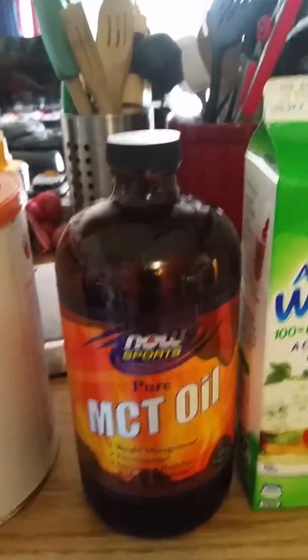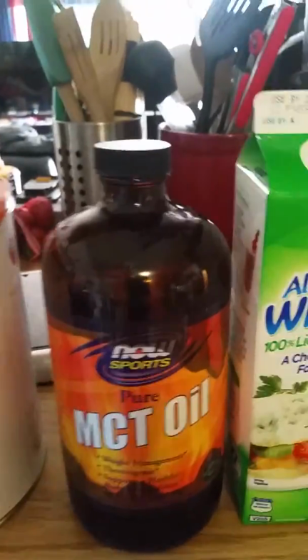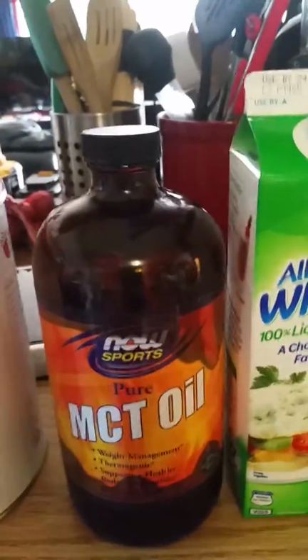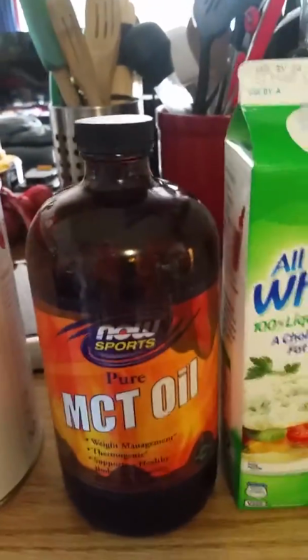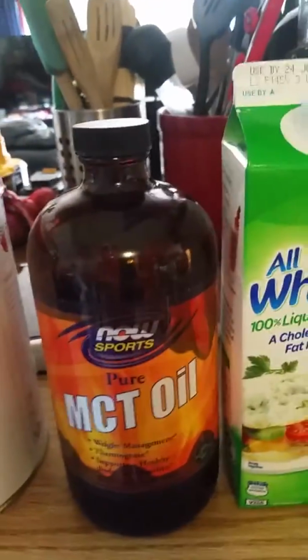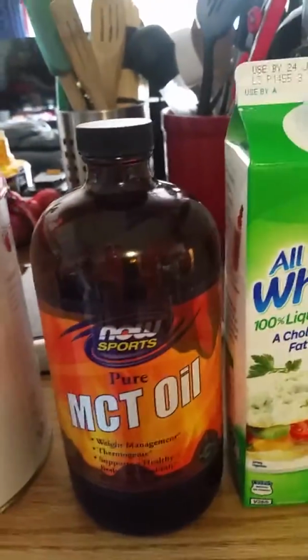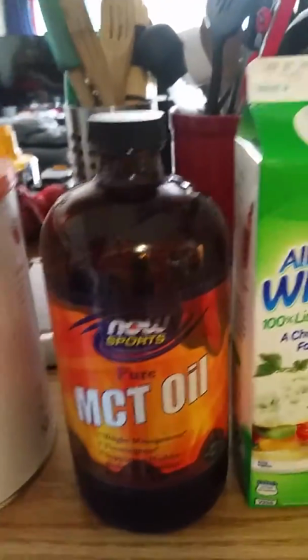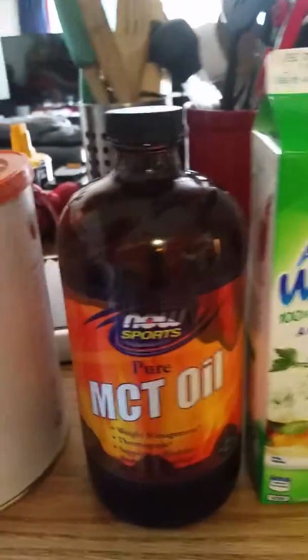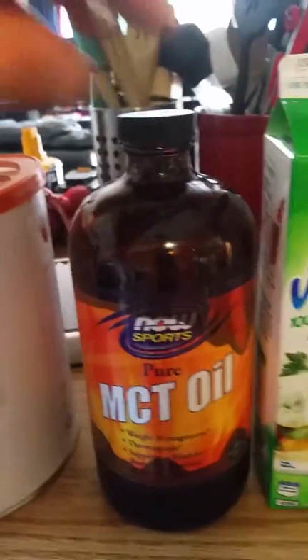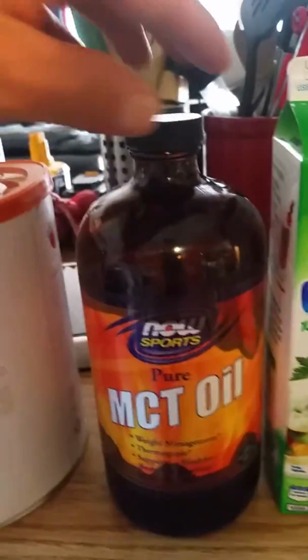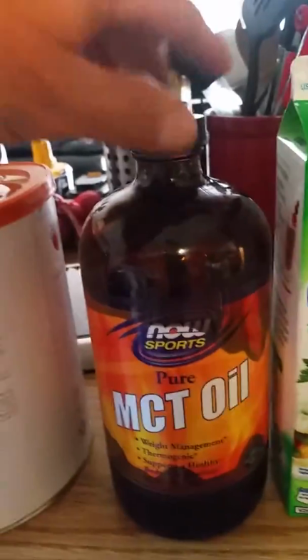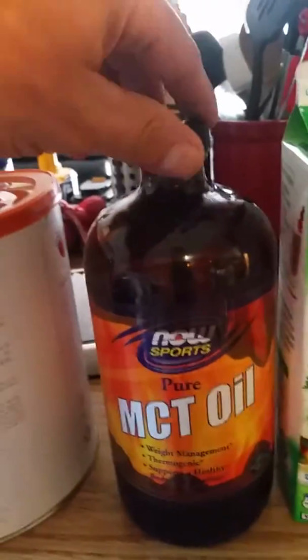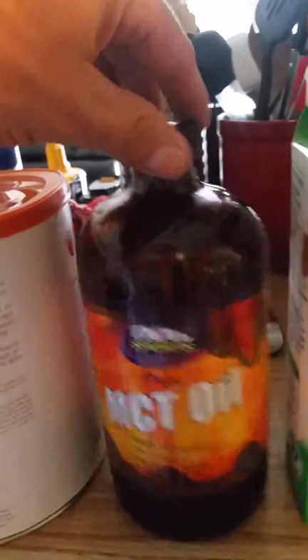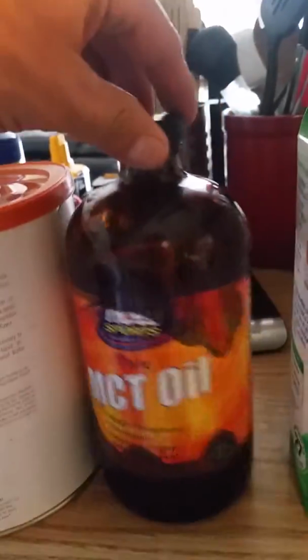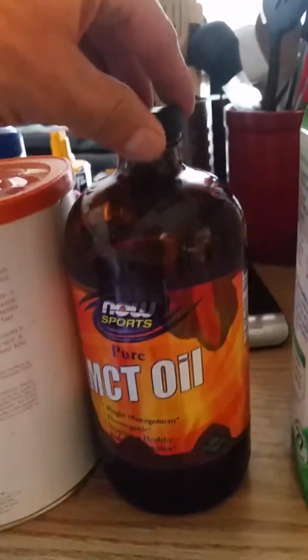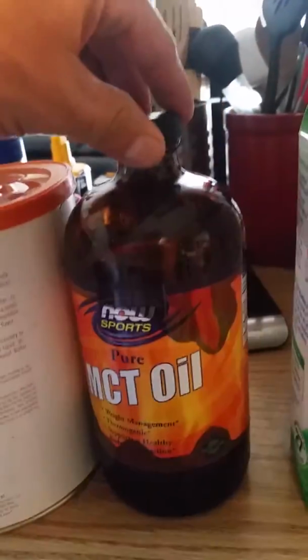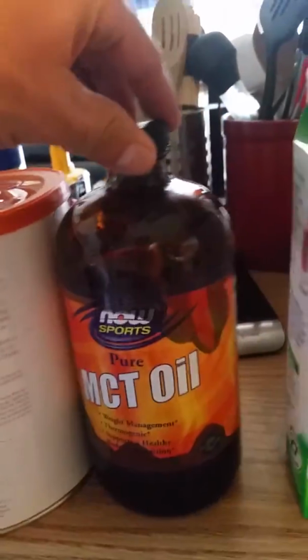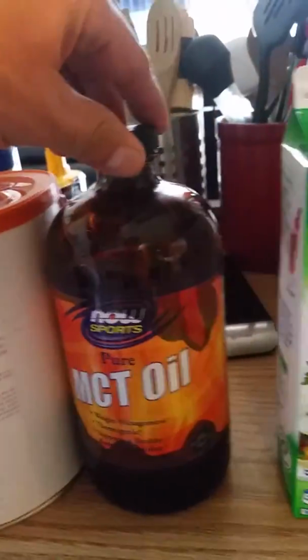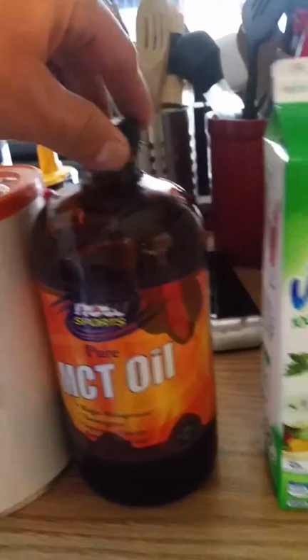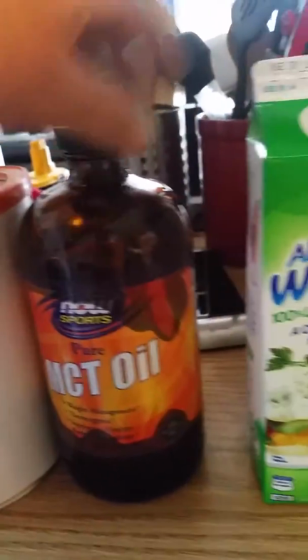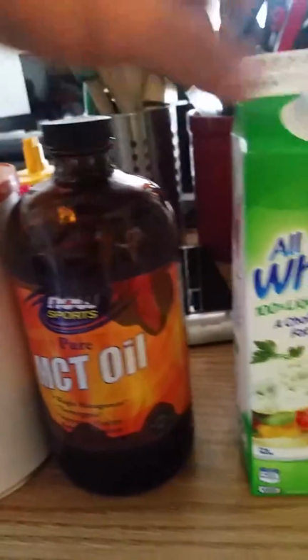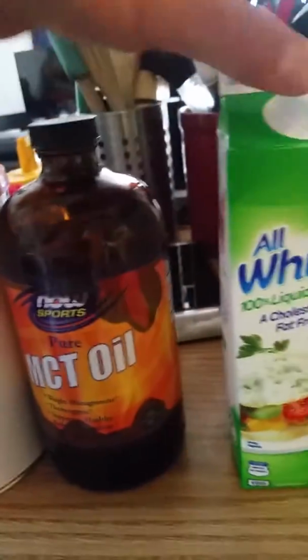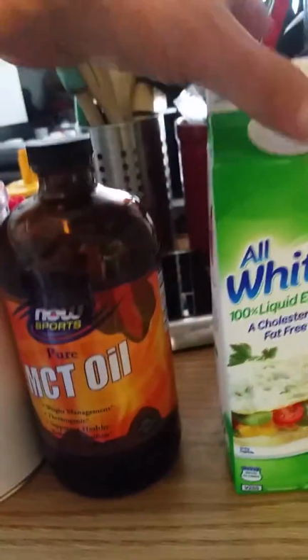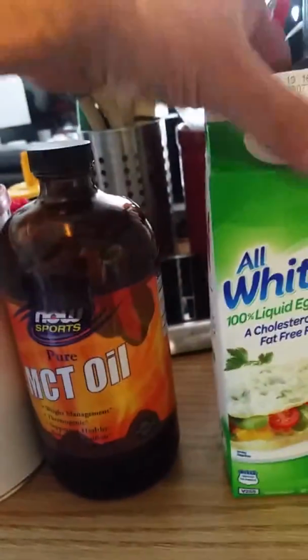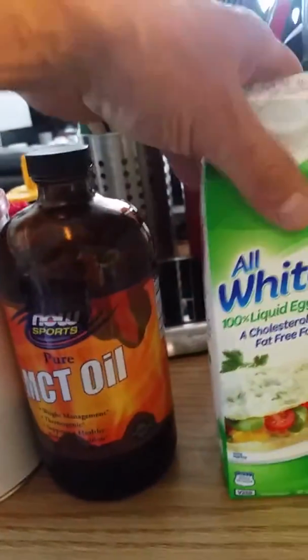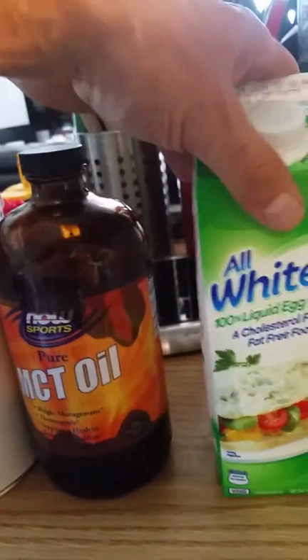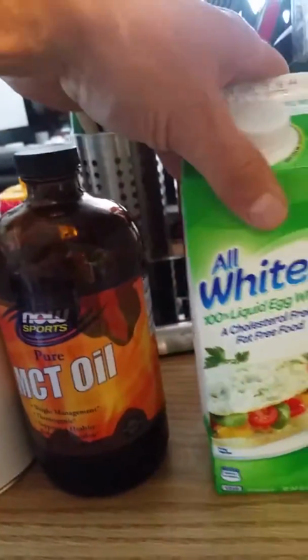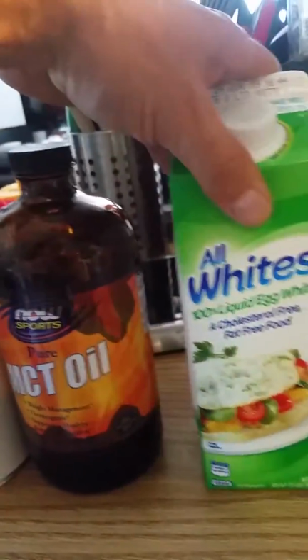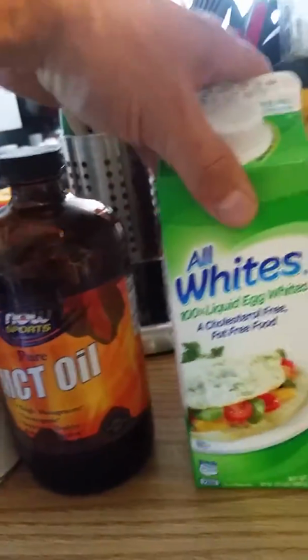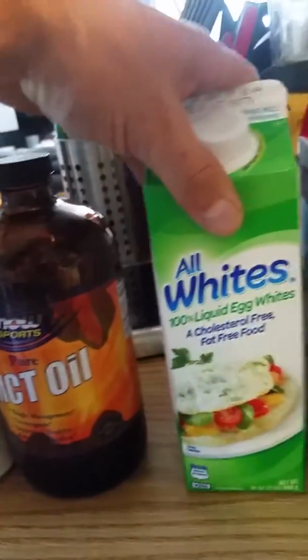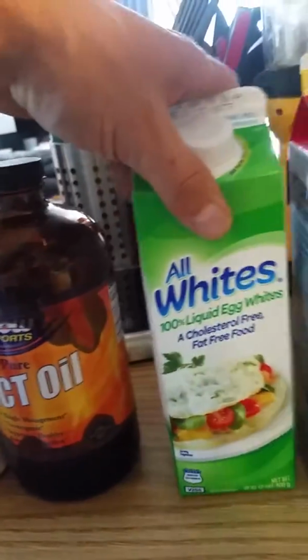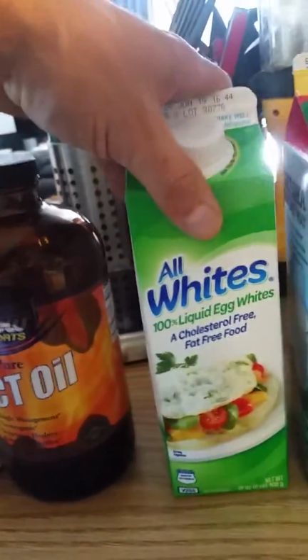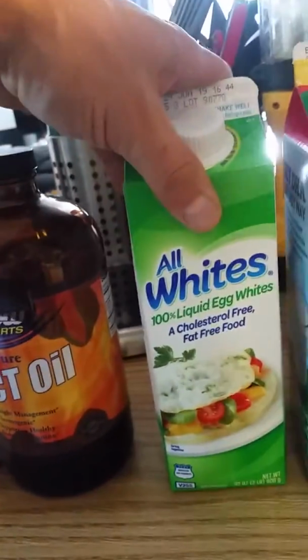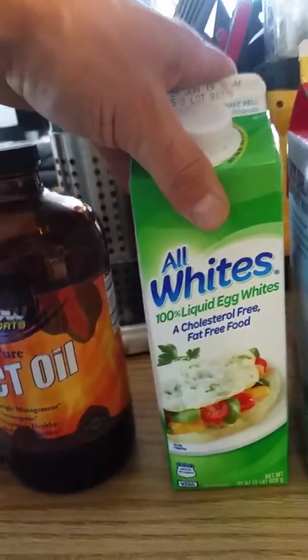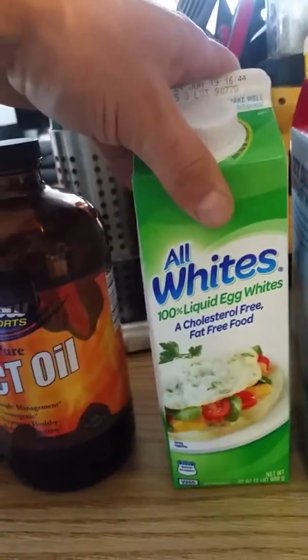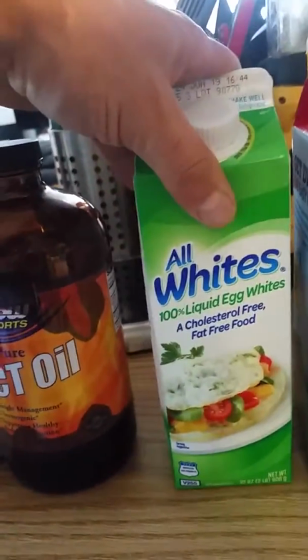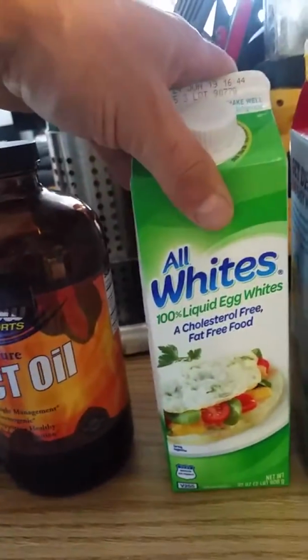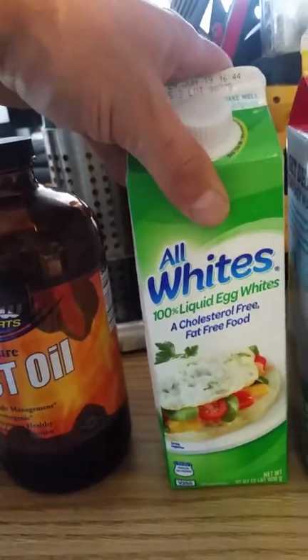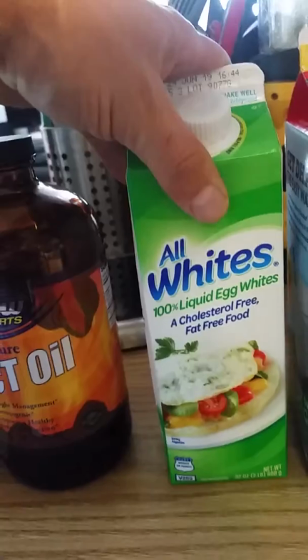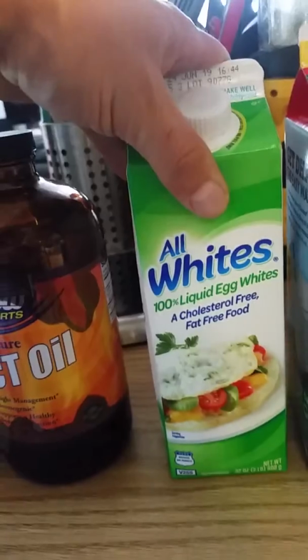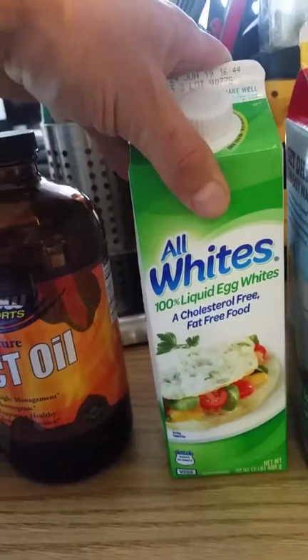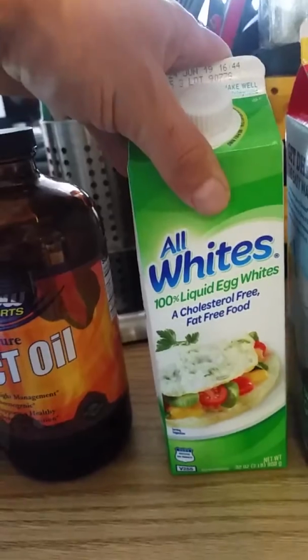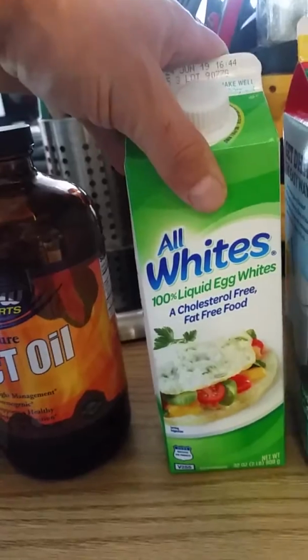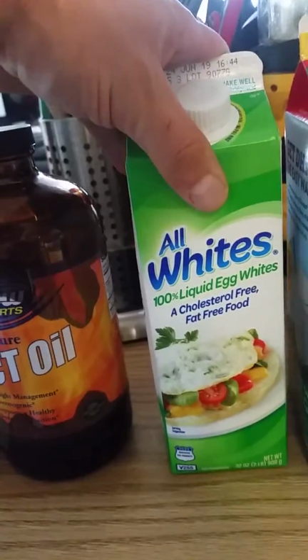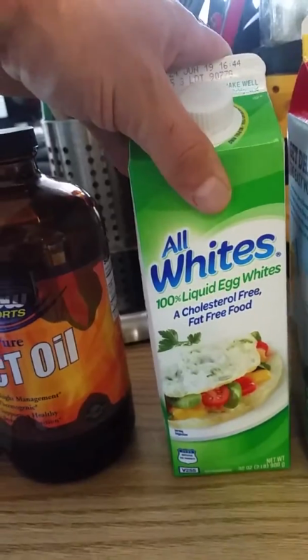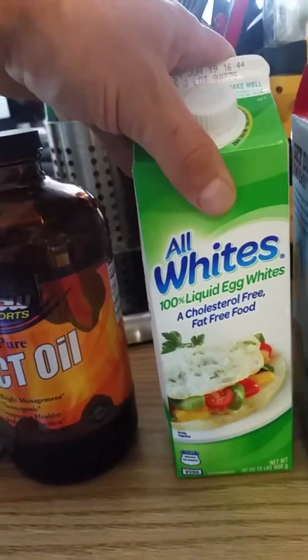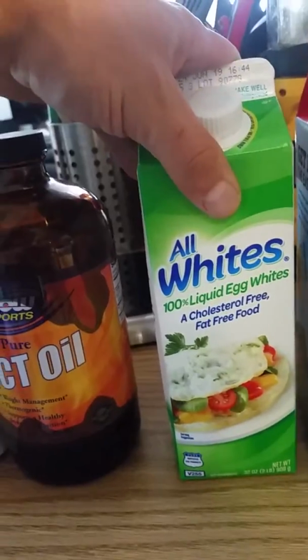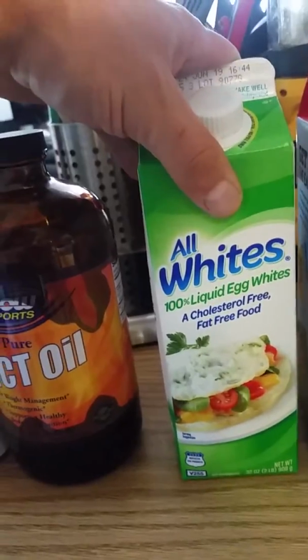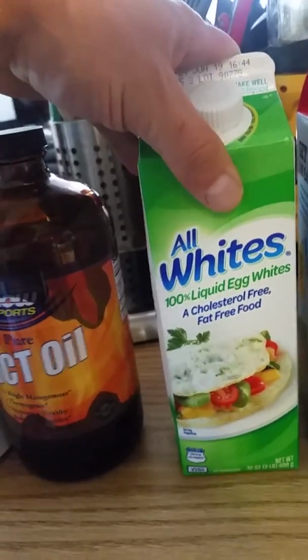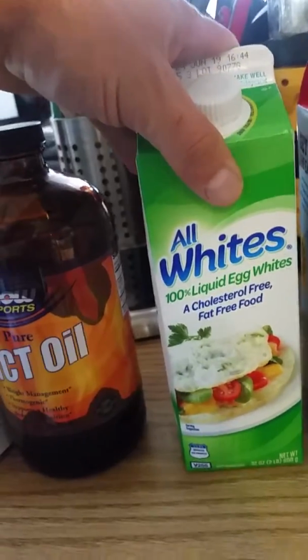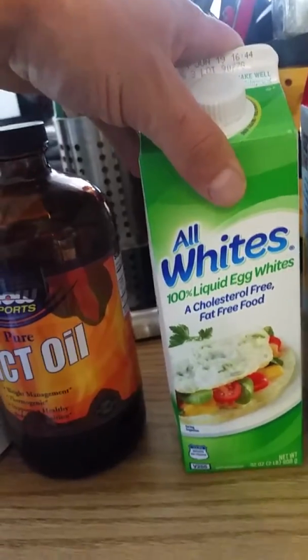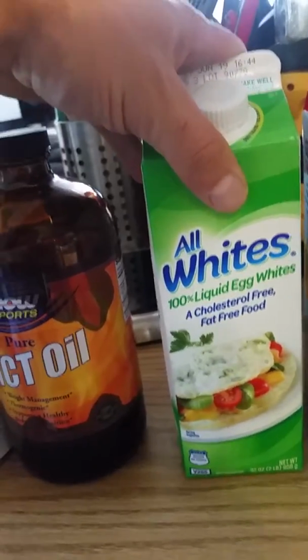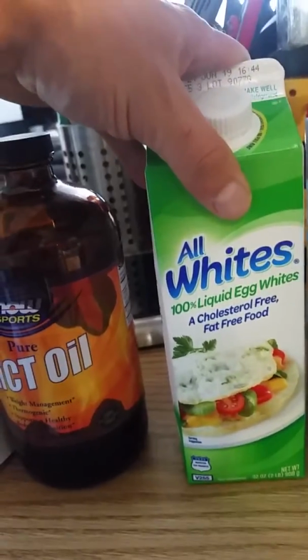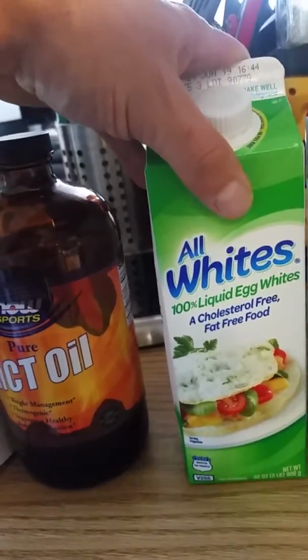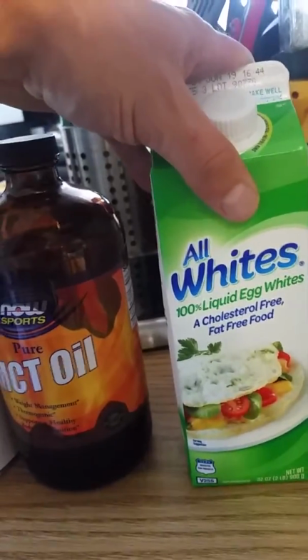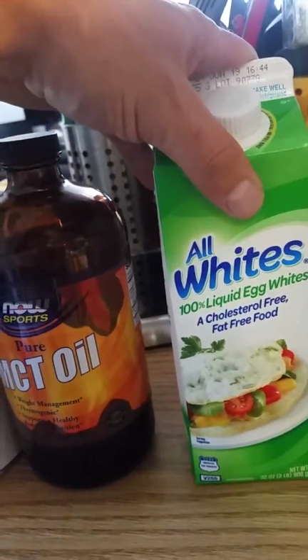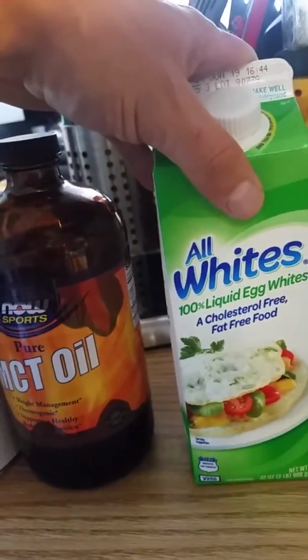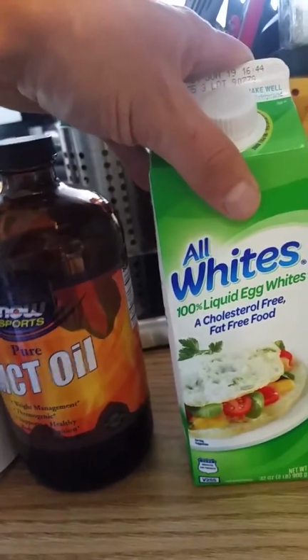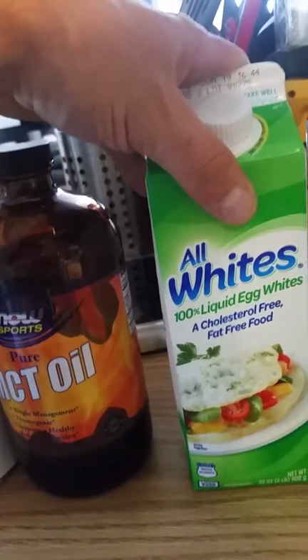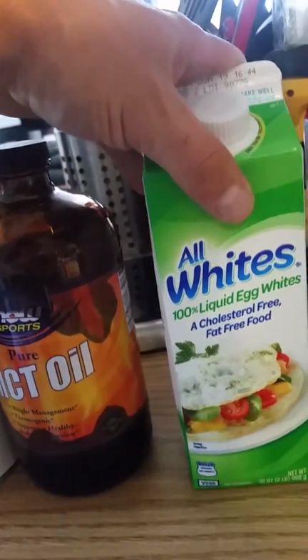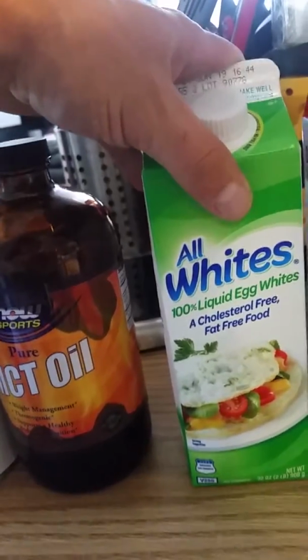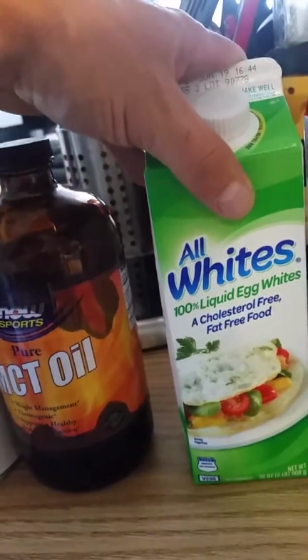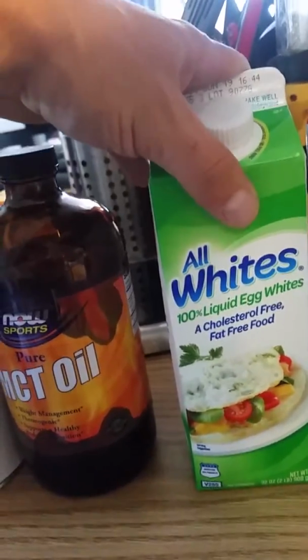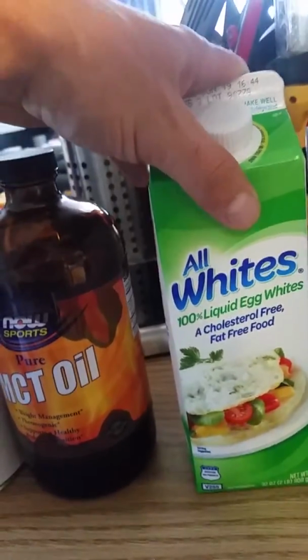Here's some MCT oil. The MCT oil is for the healthy fat. Now this is where you're gonna get your protein — straight up raw egg whites.